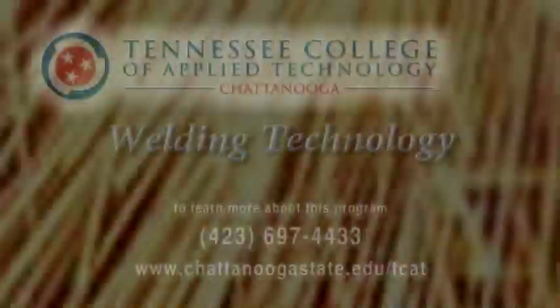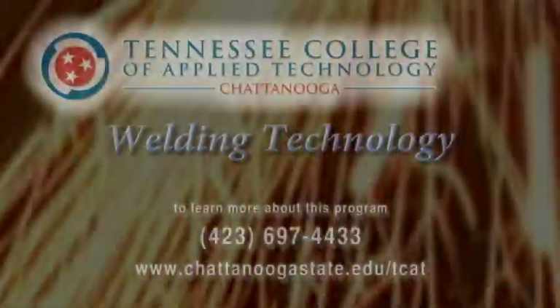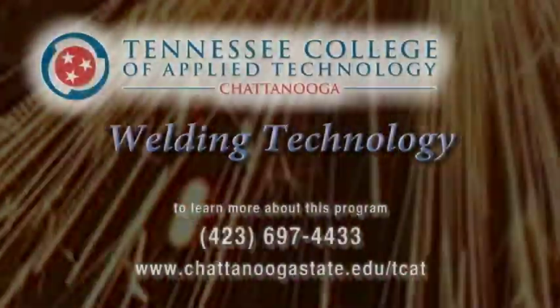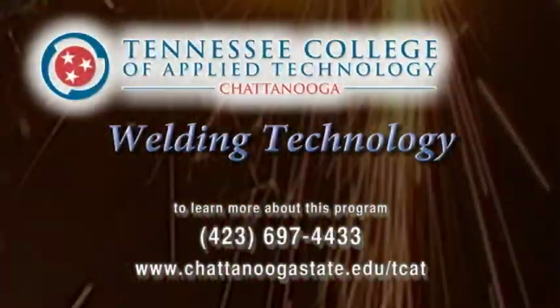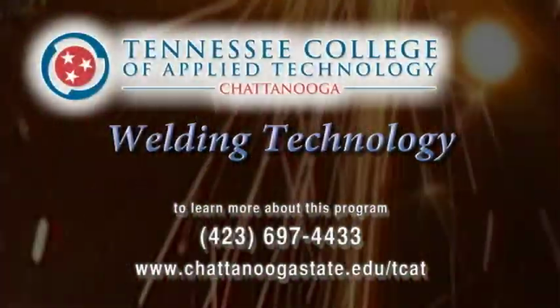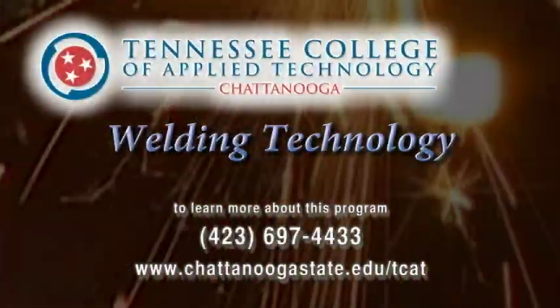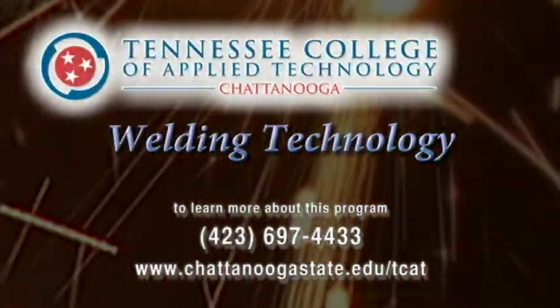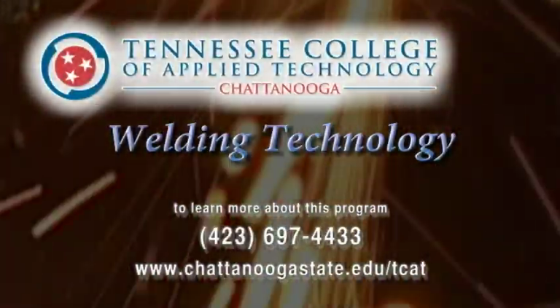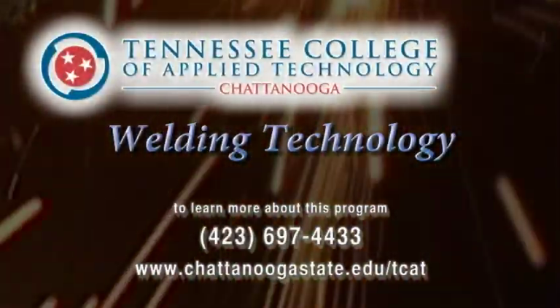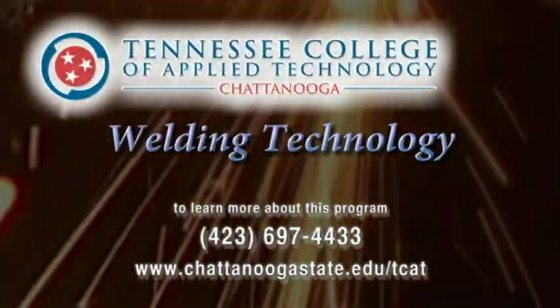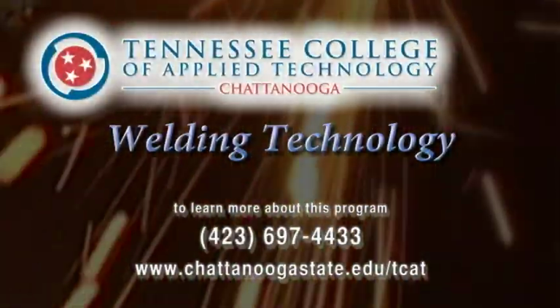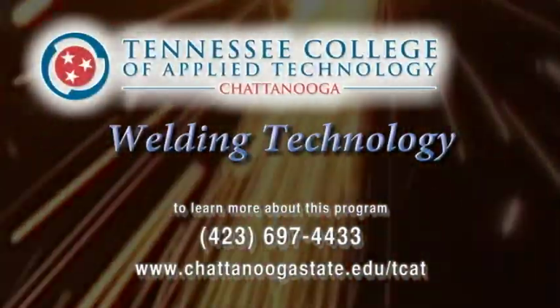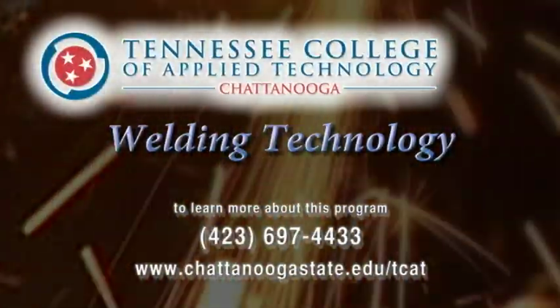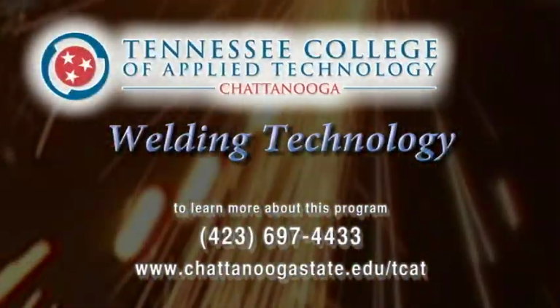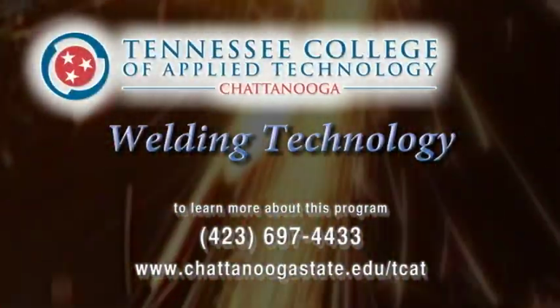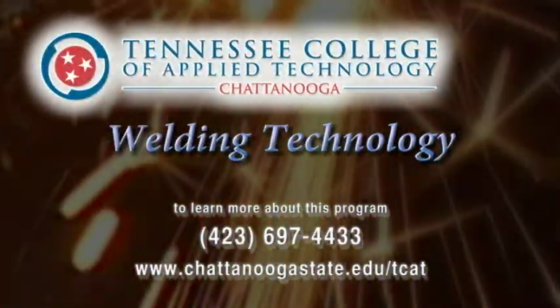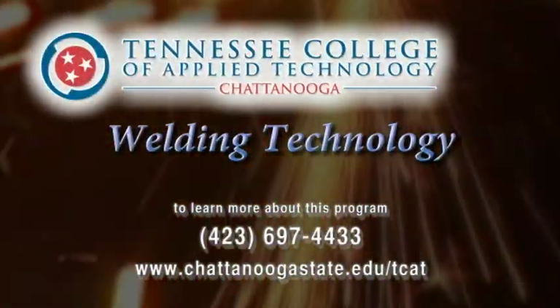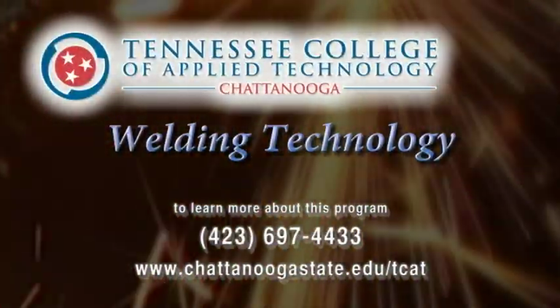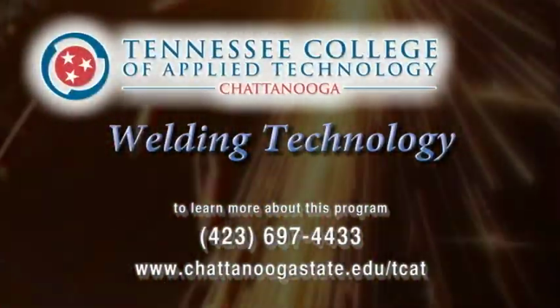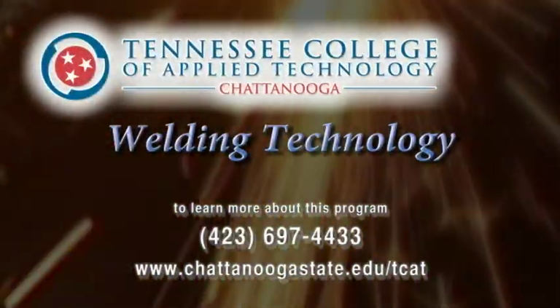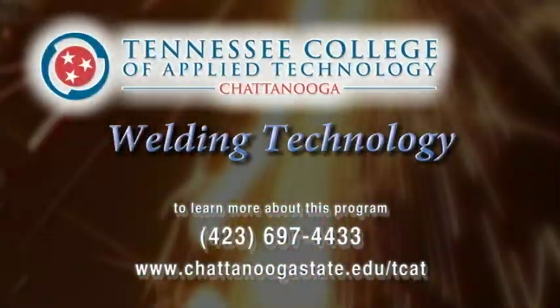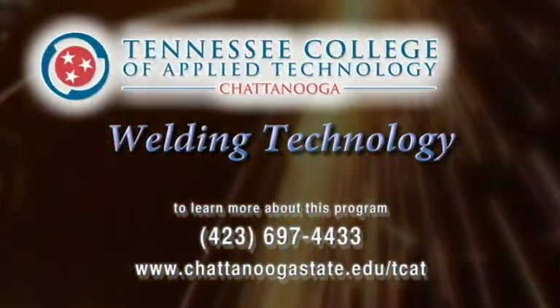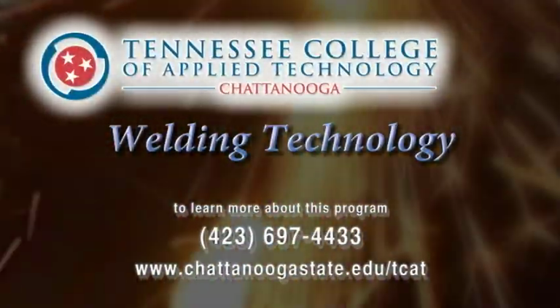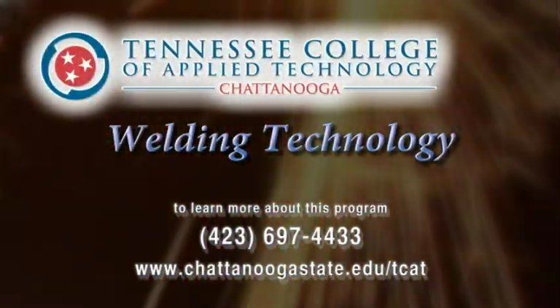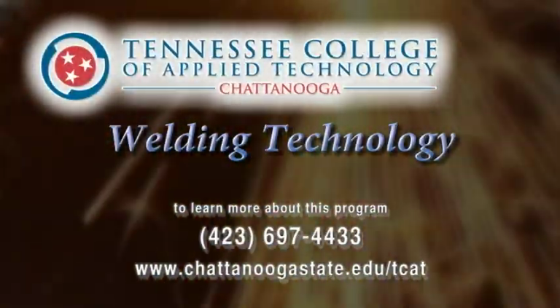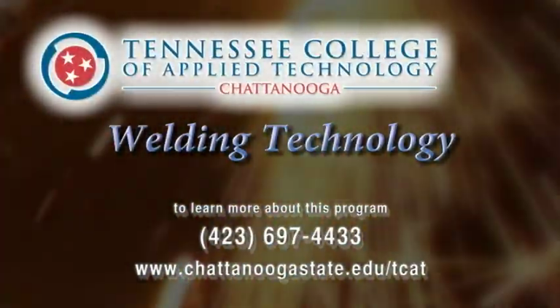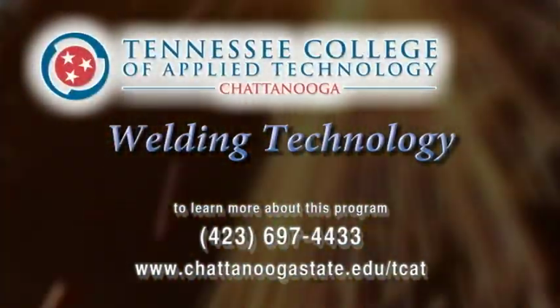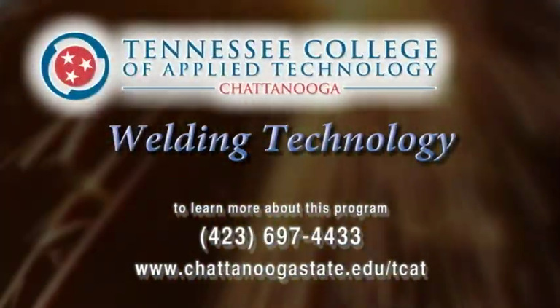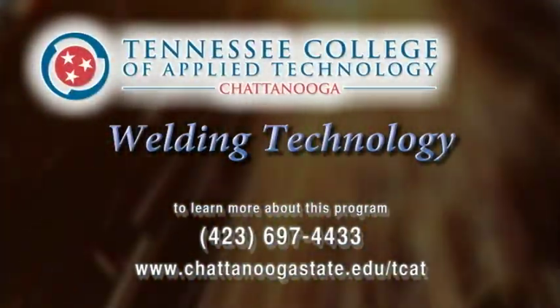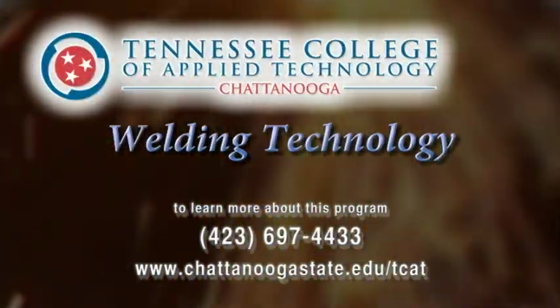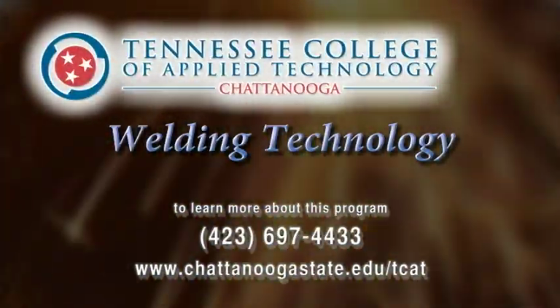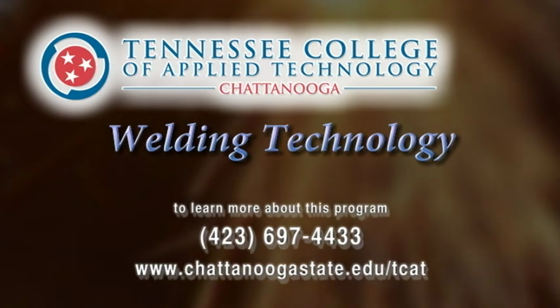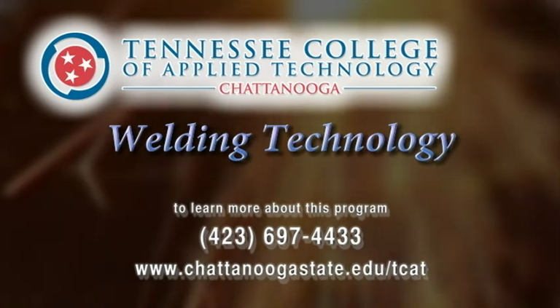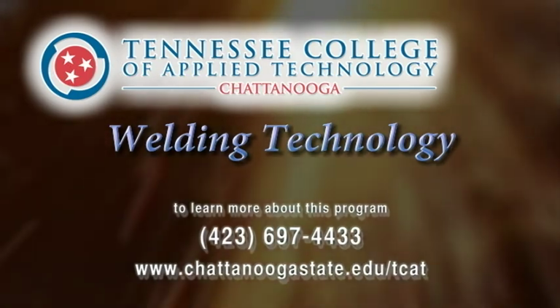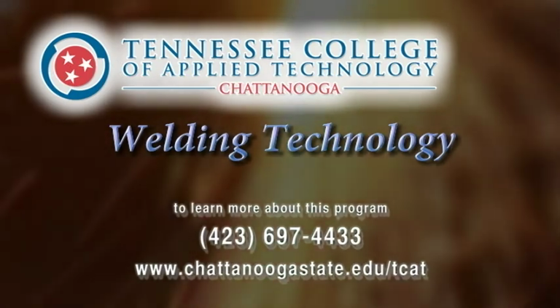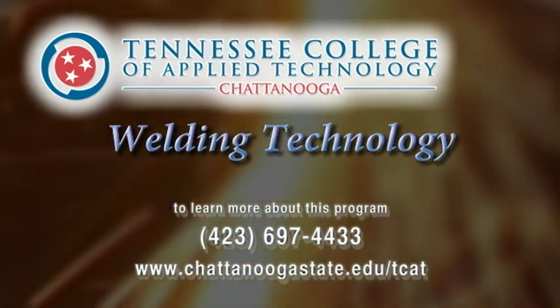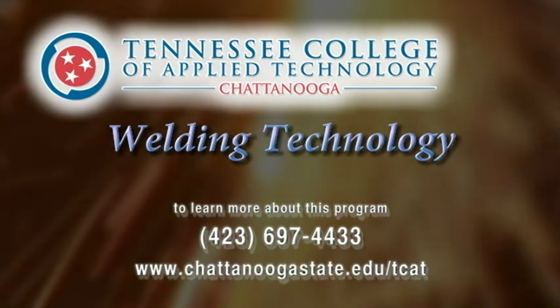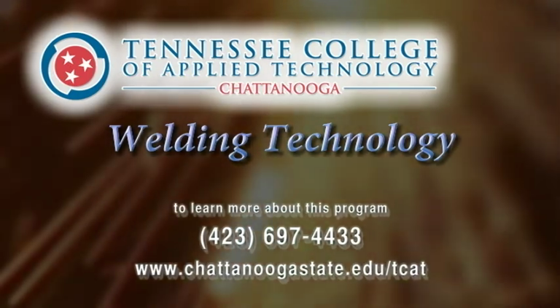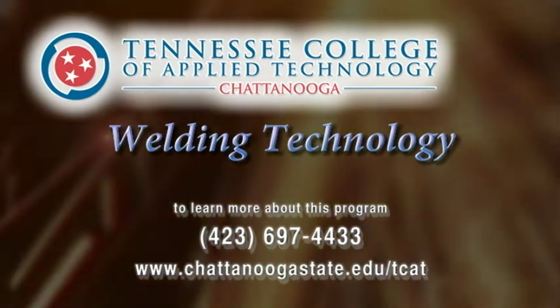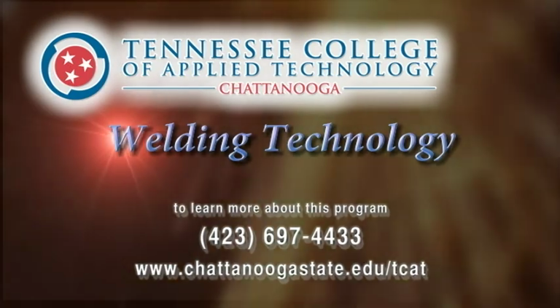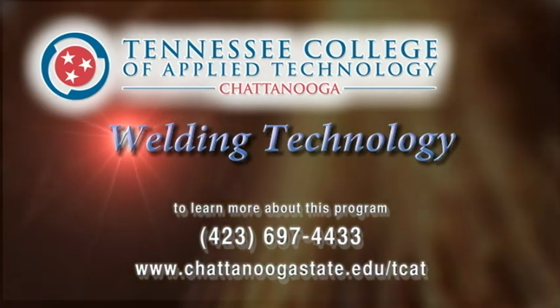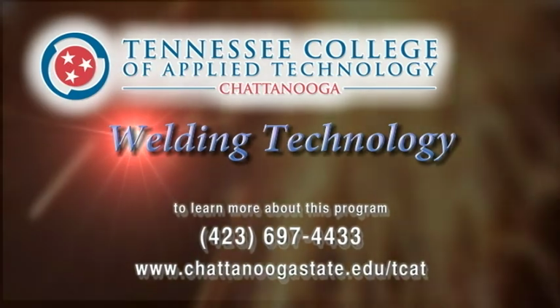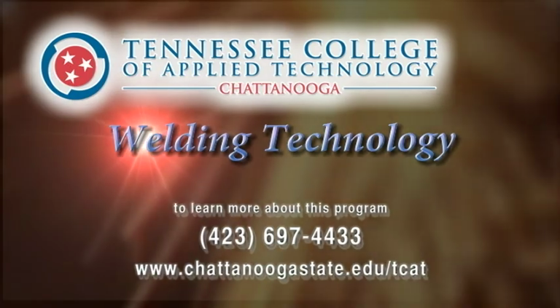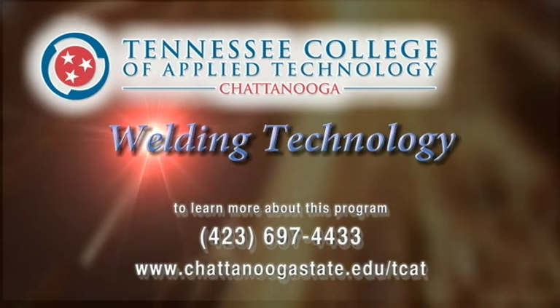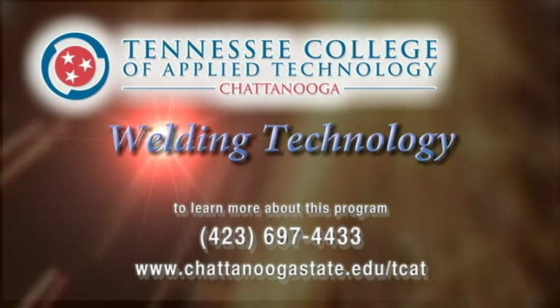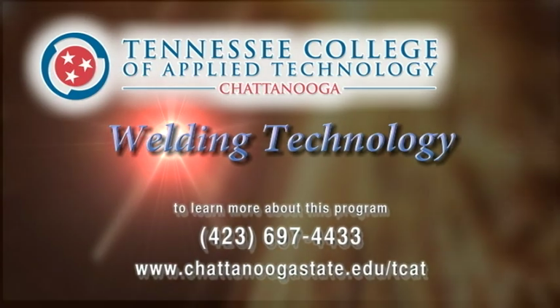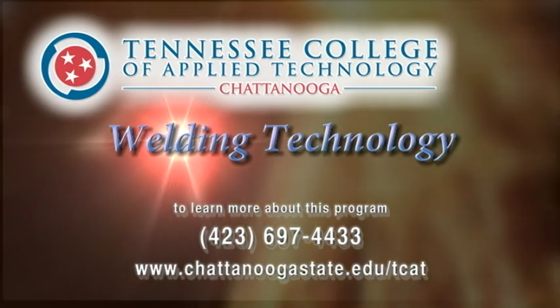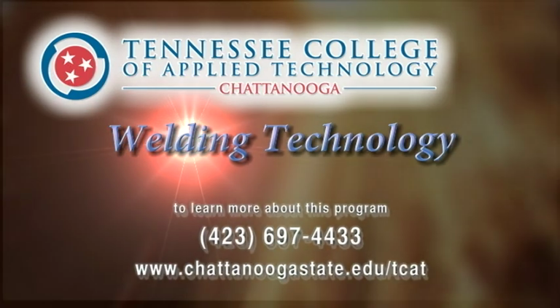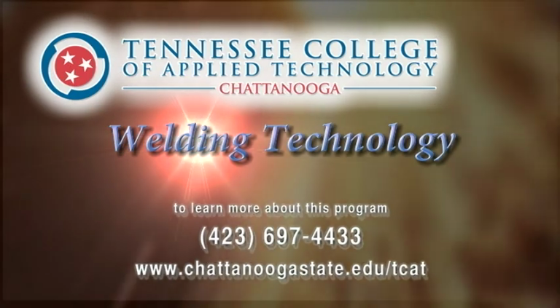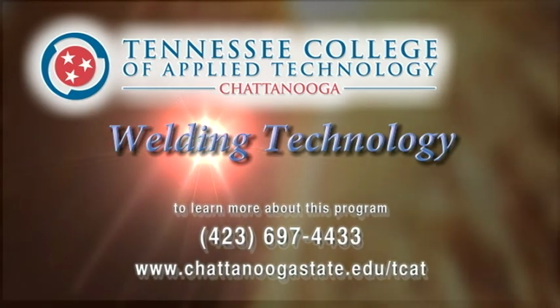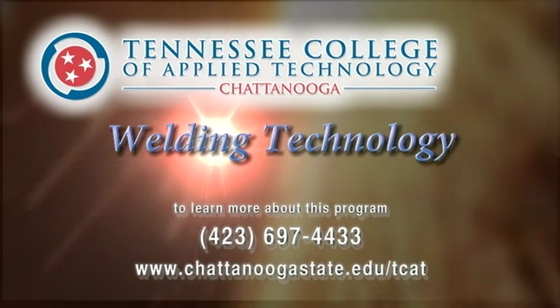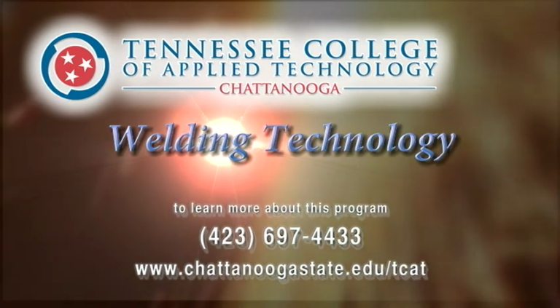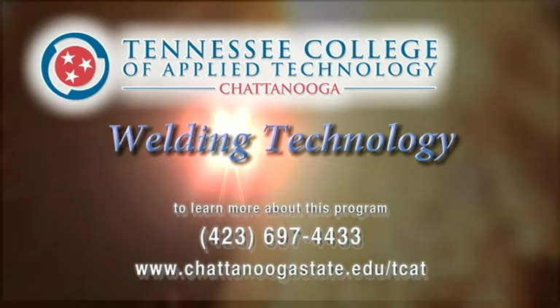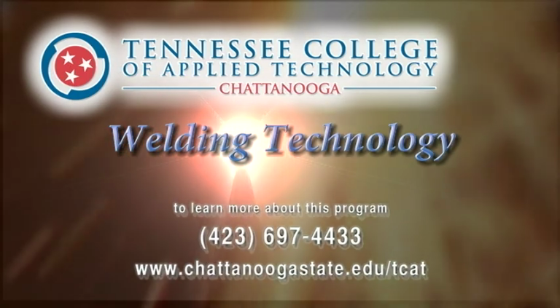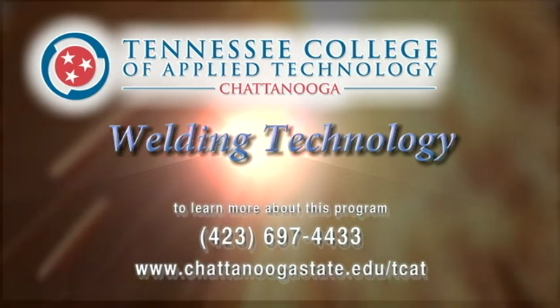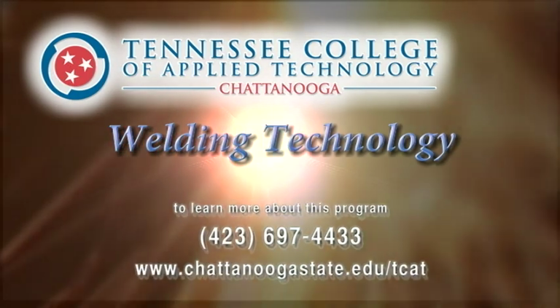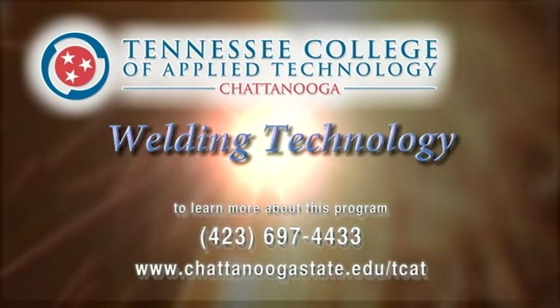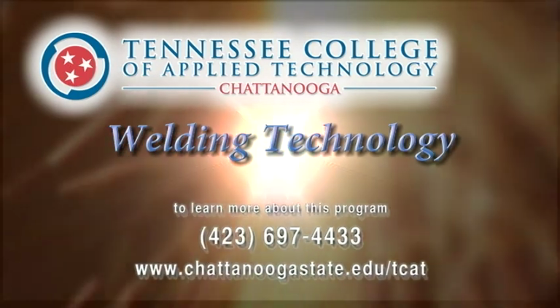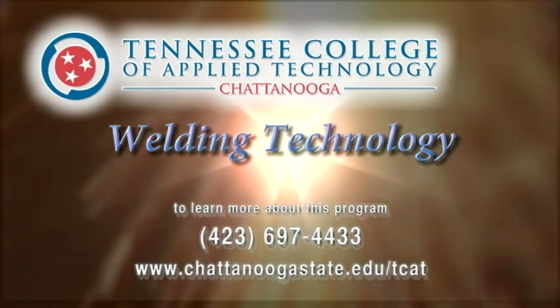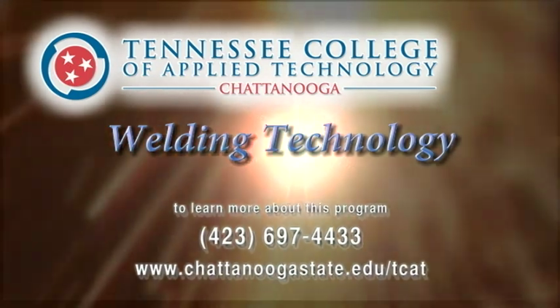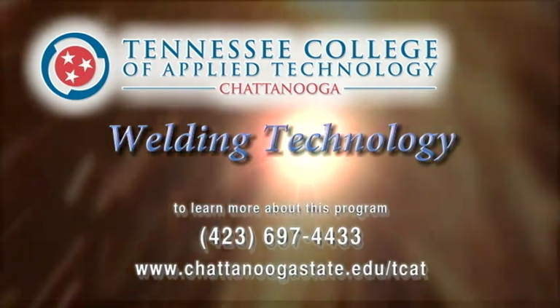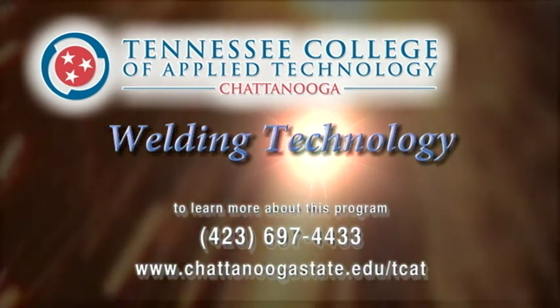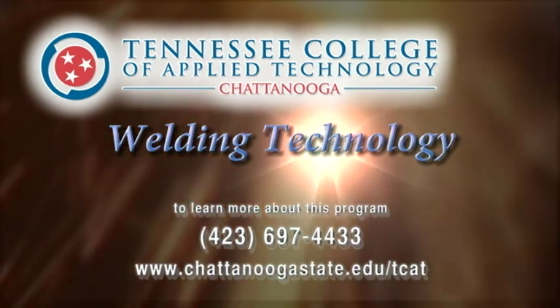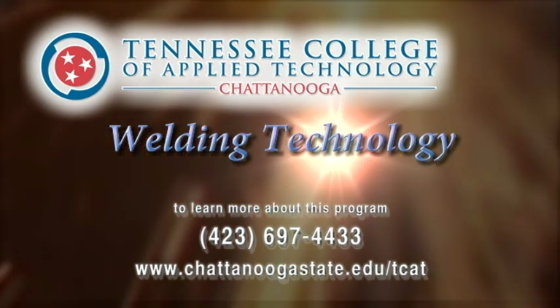The Welding Technology Program is offered by the Tennessee College of Applied Technology at Chattanooga State.